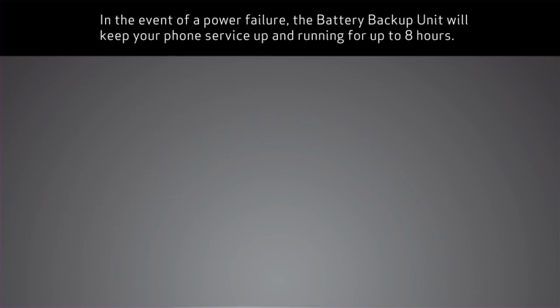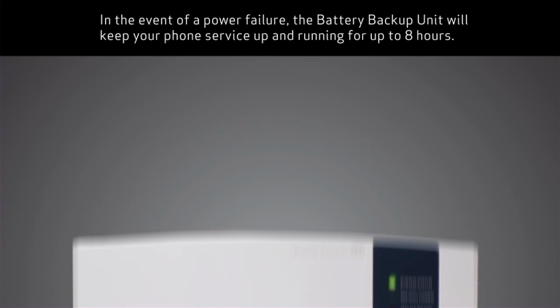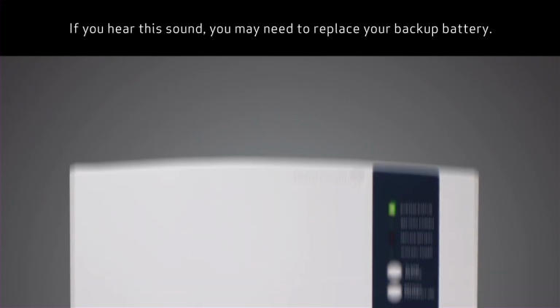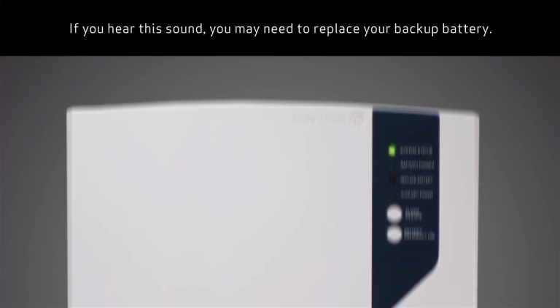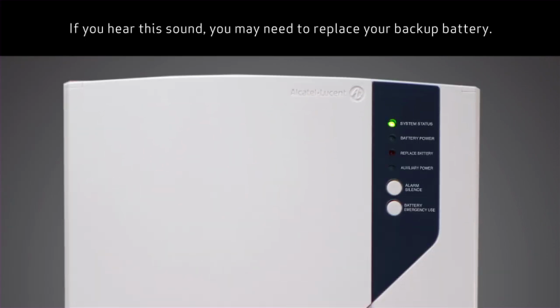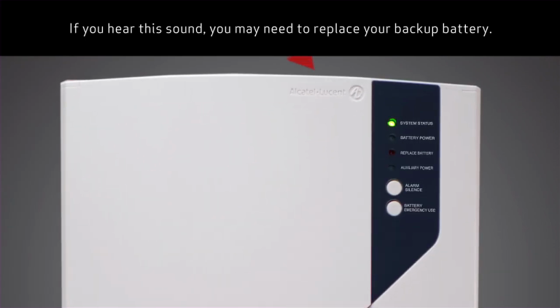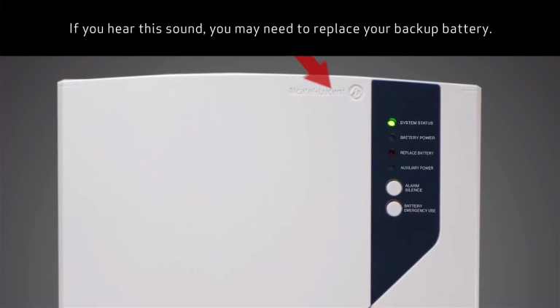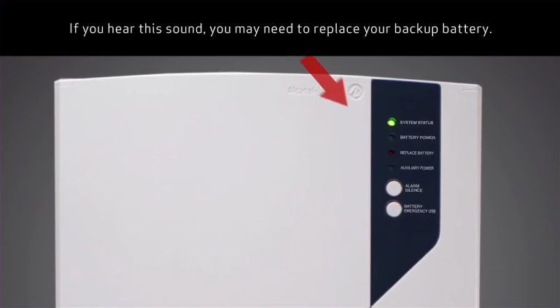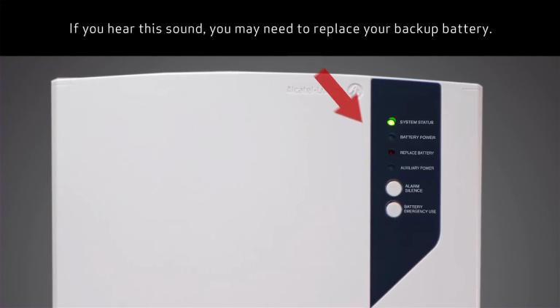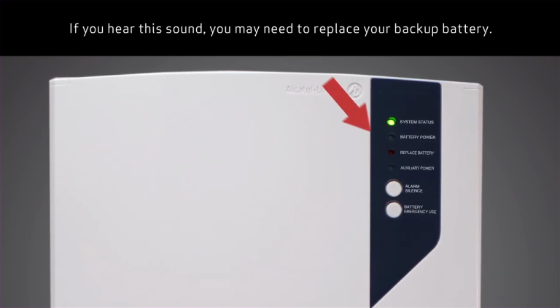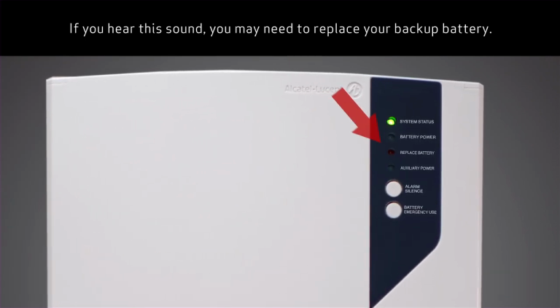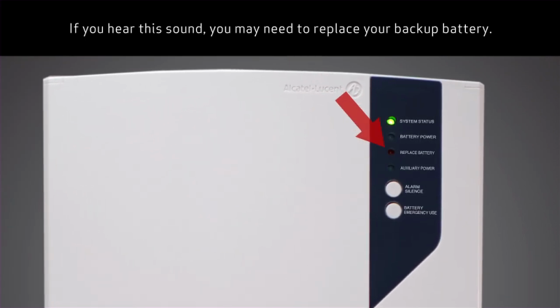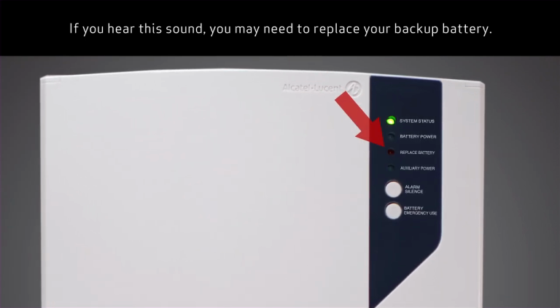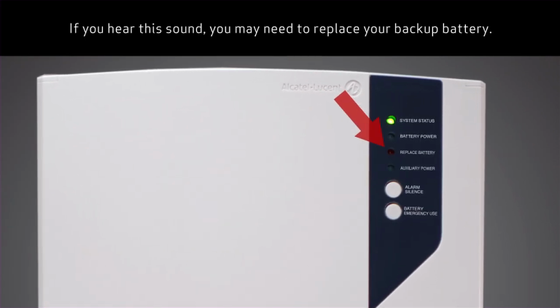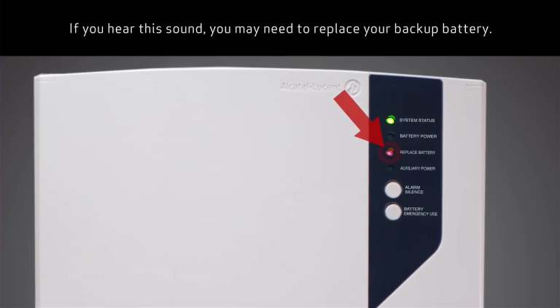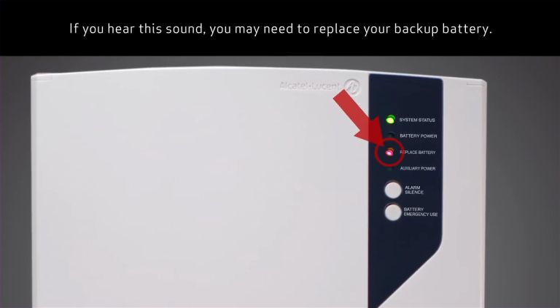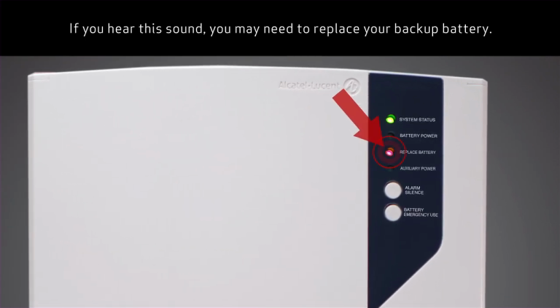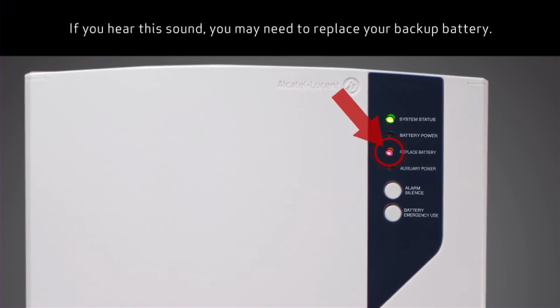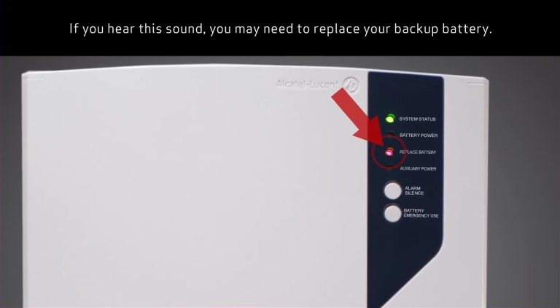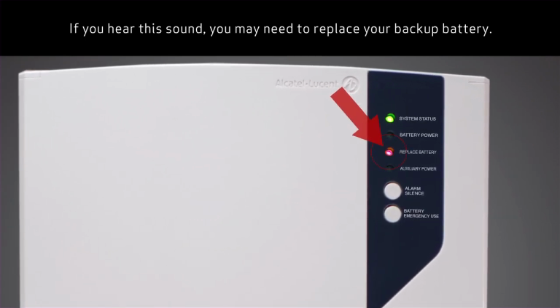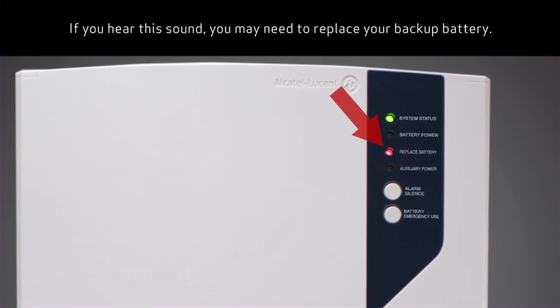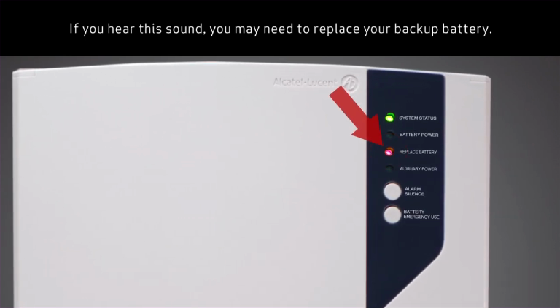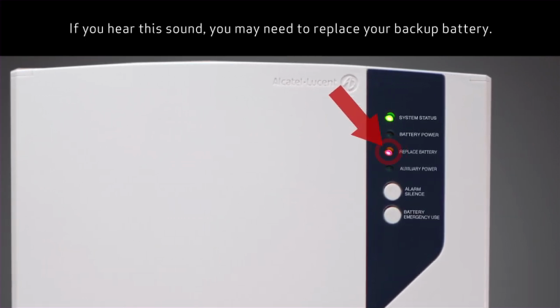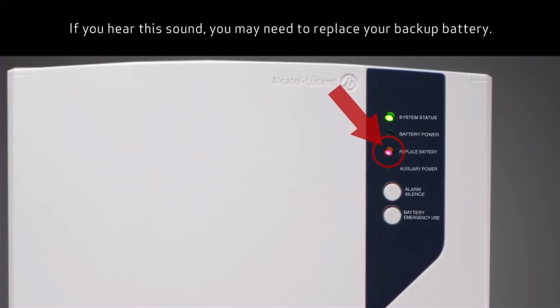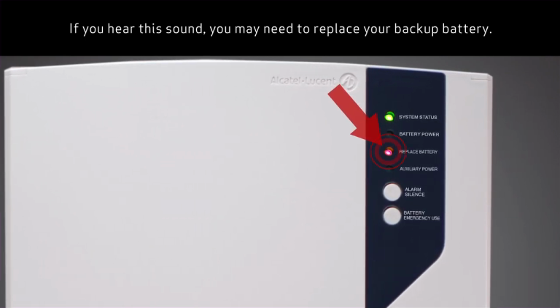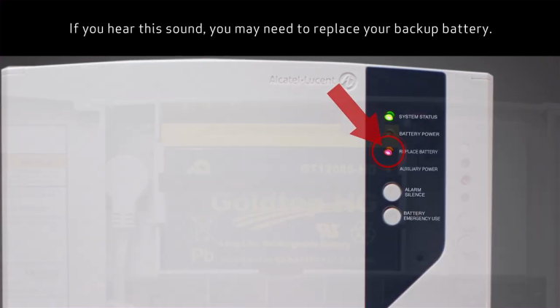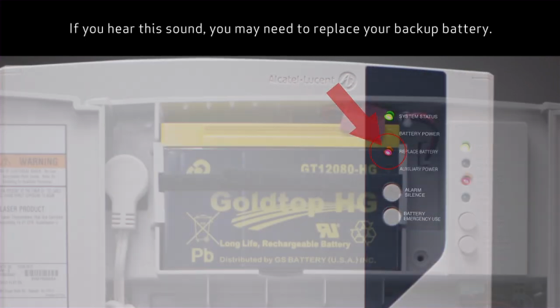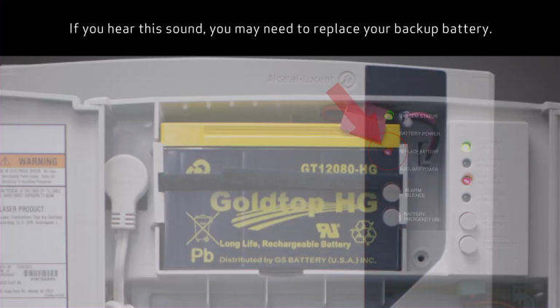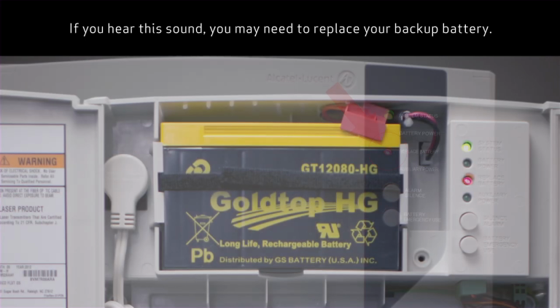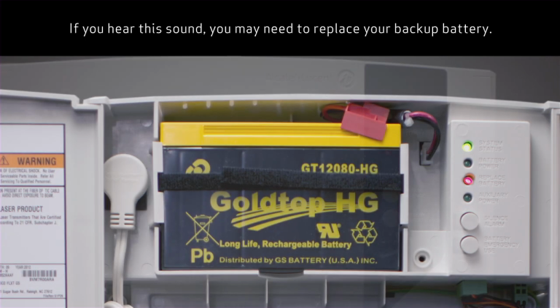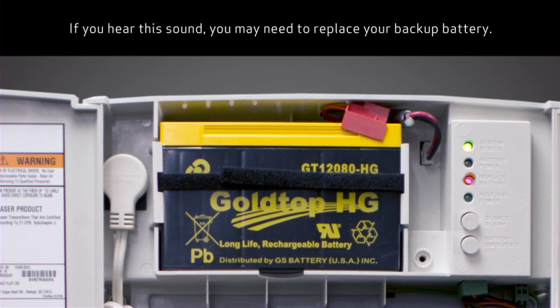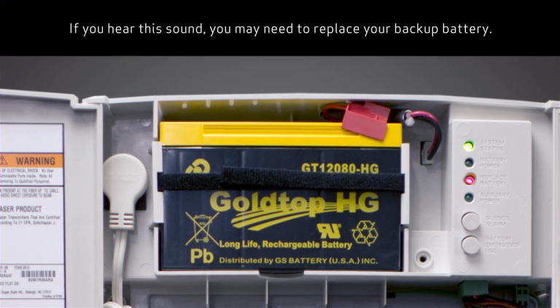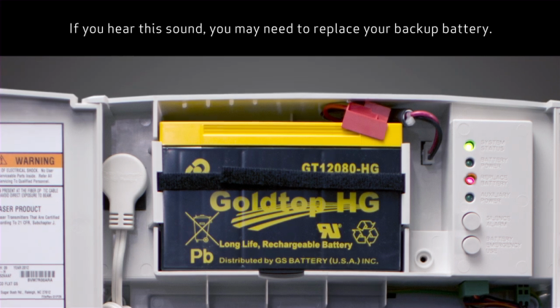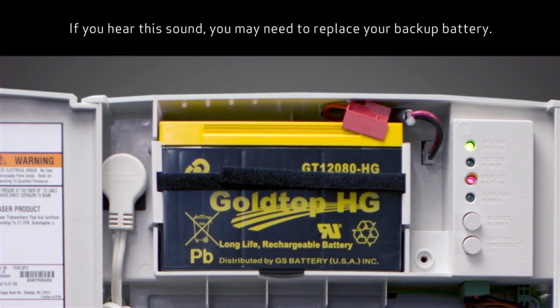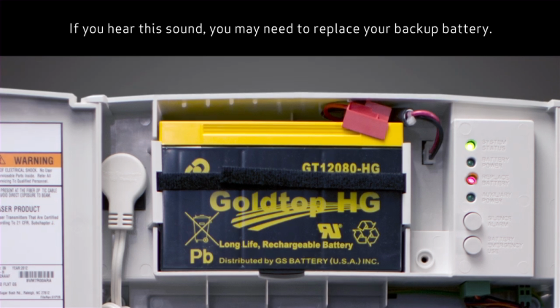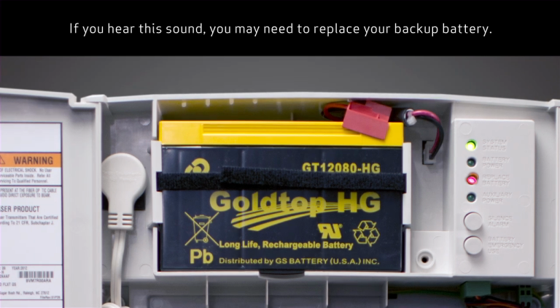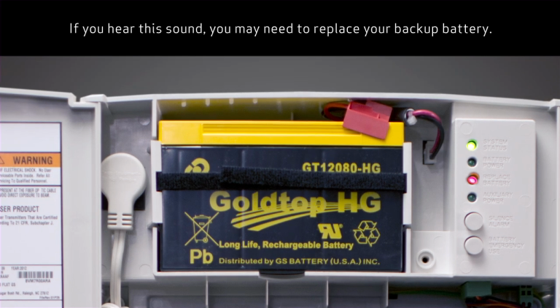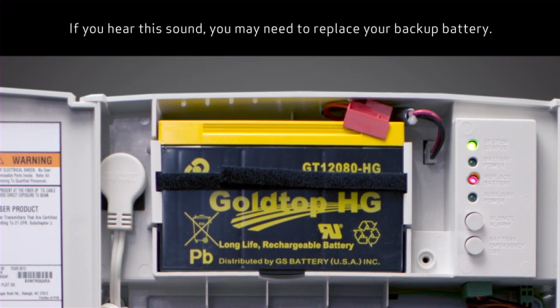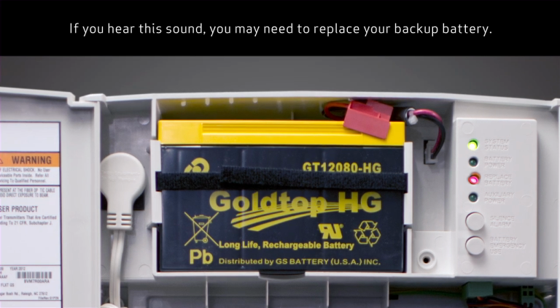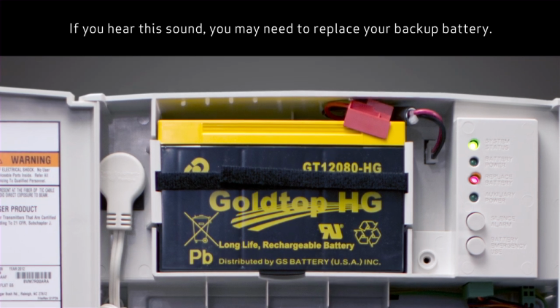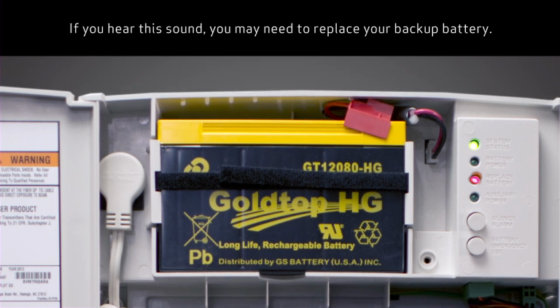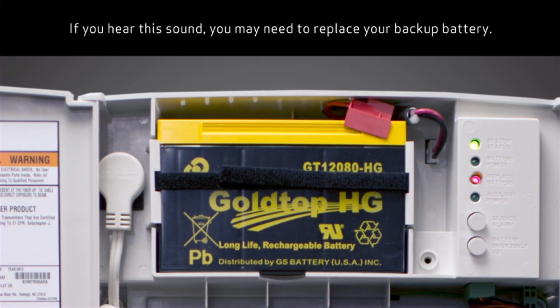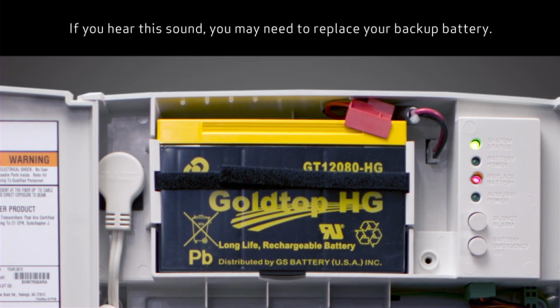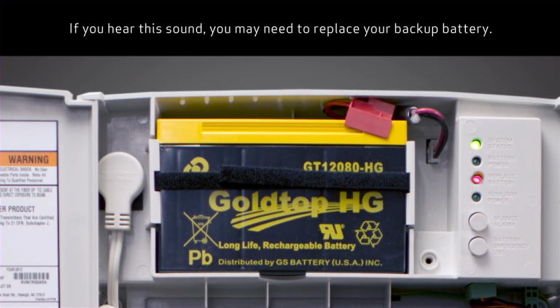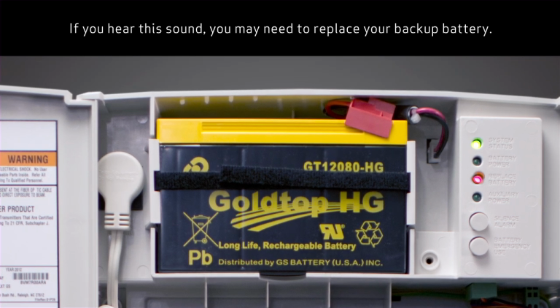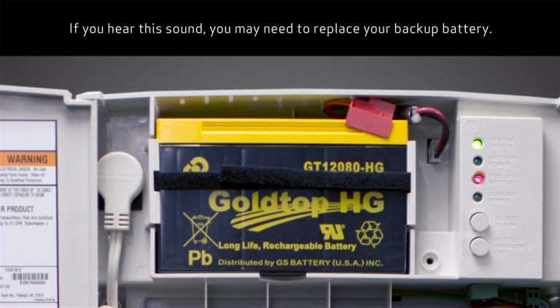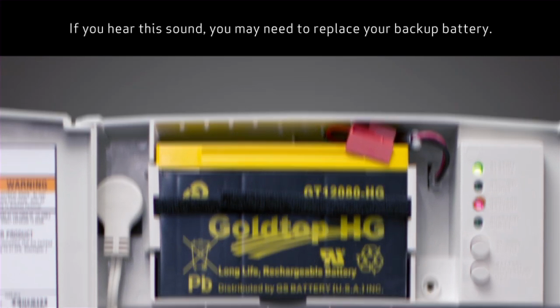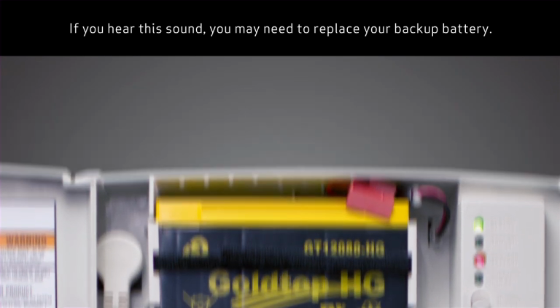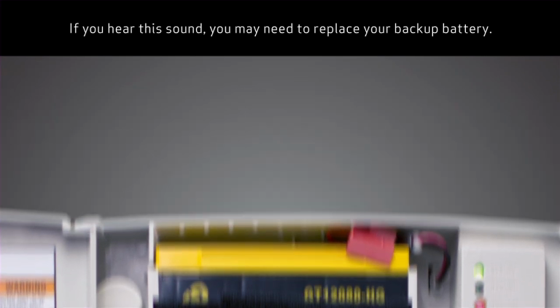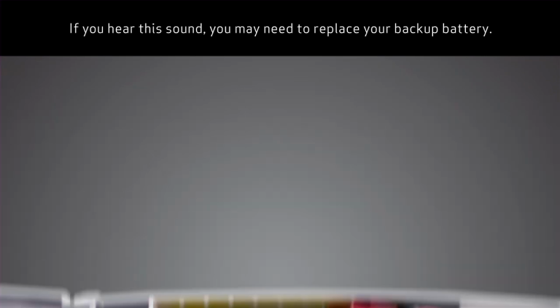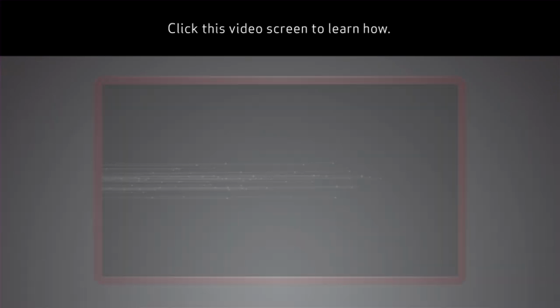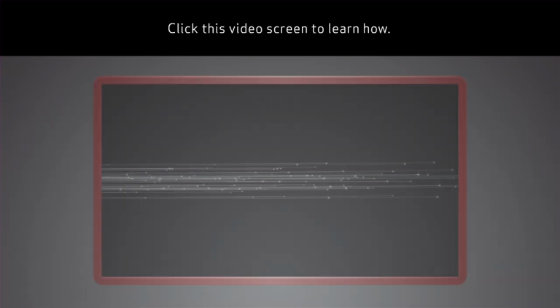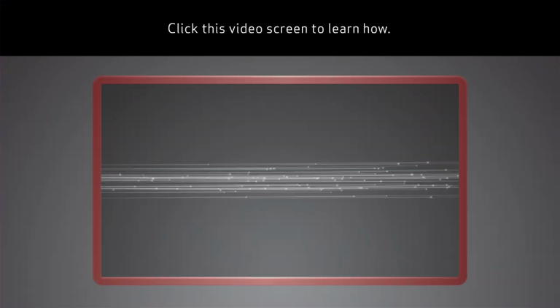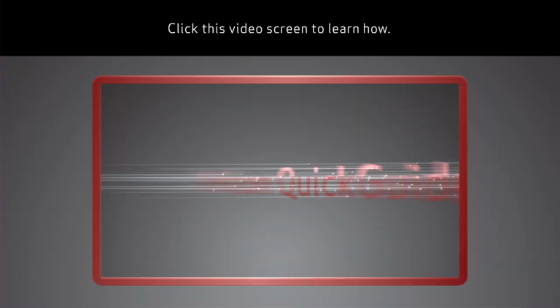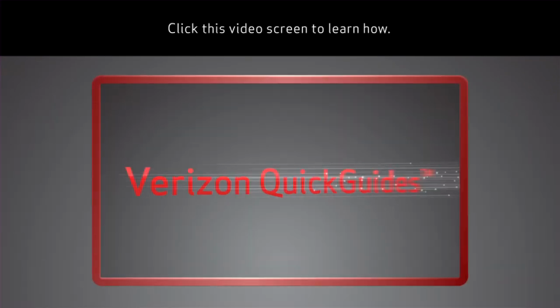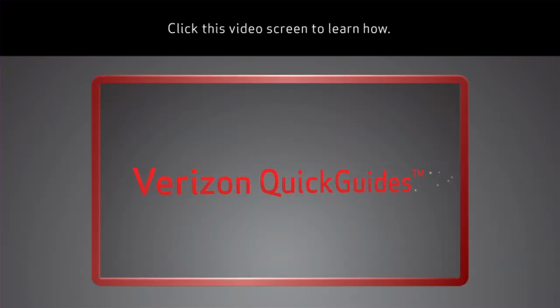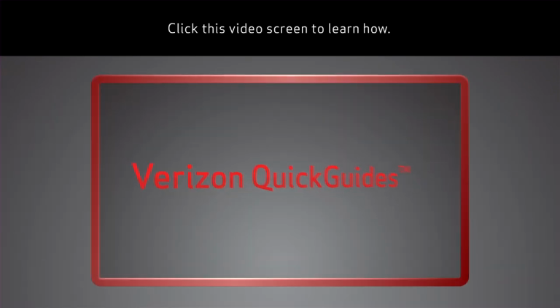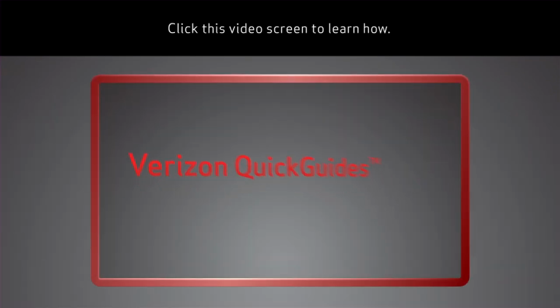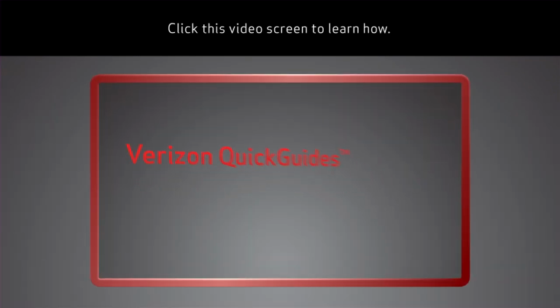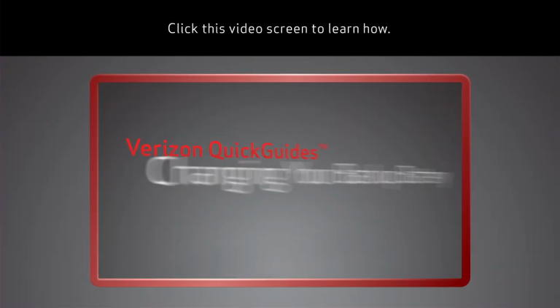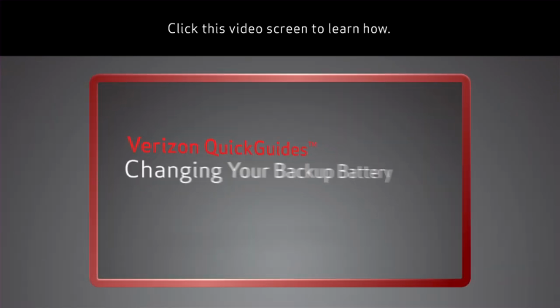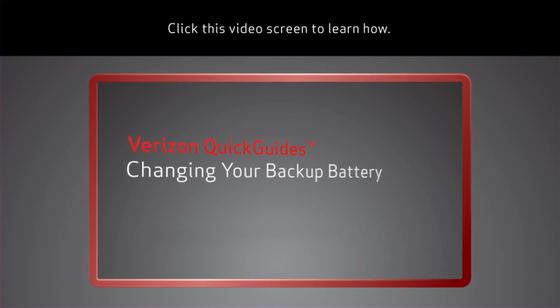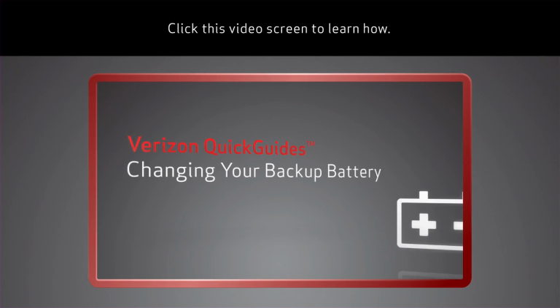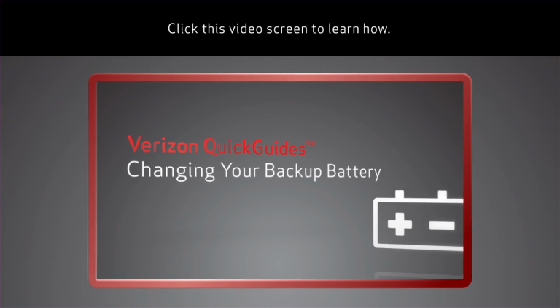If you hear this sound, you may need to replace your backup battery. Click this video screen to learn how.